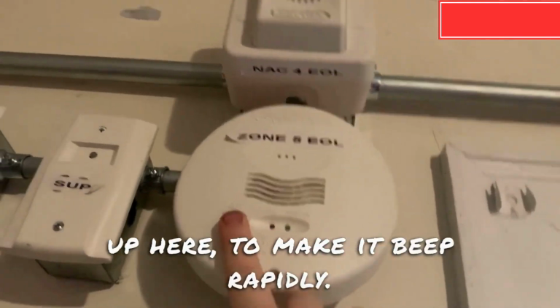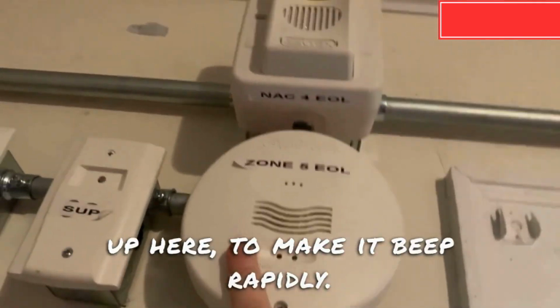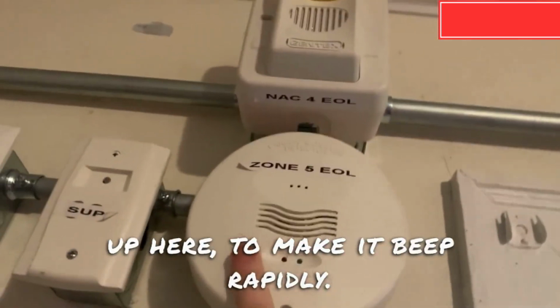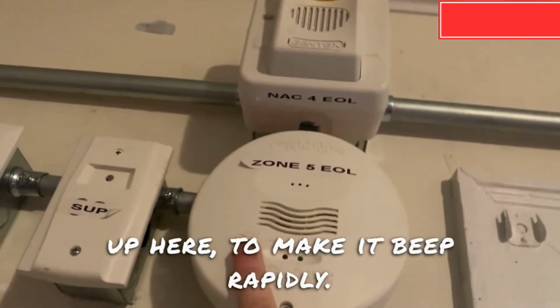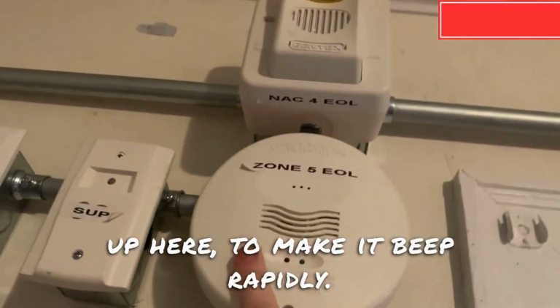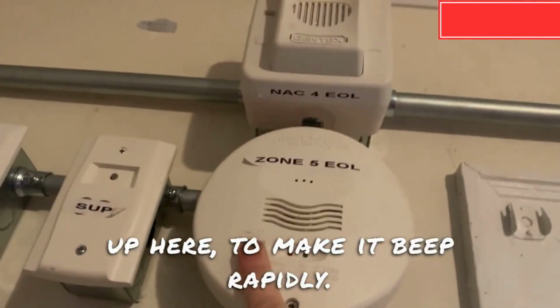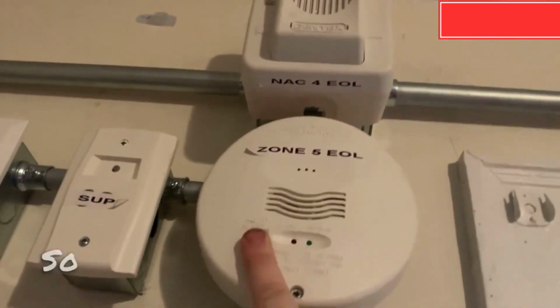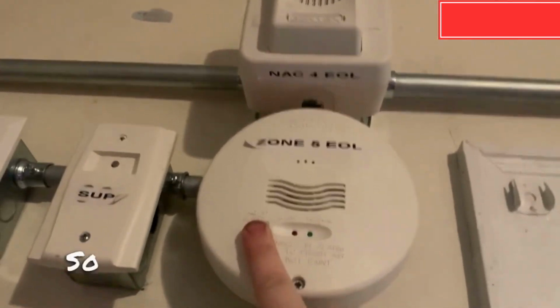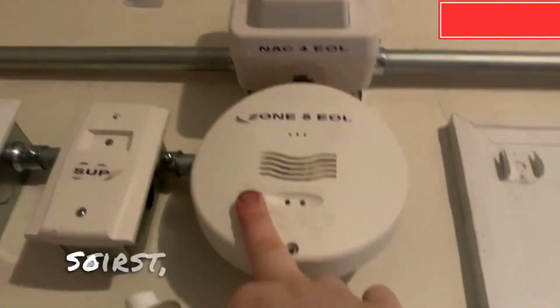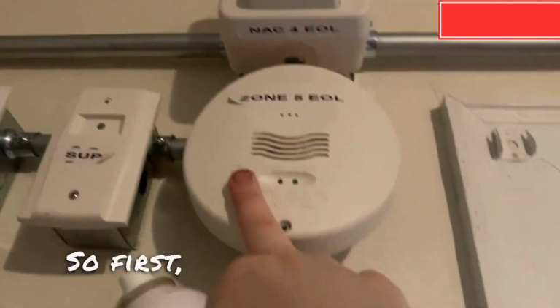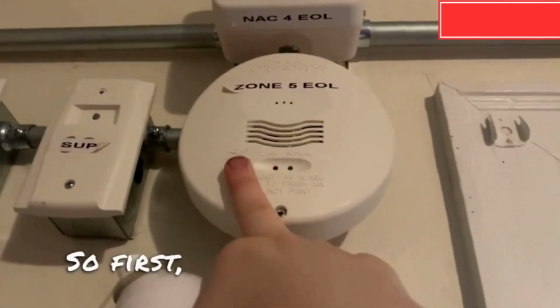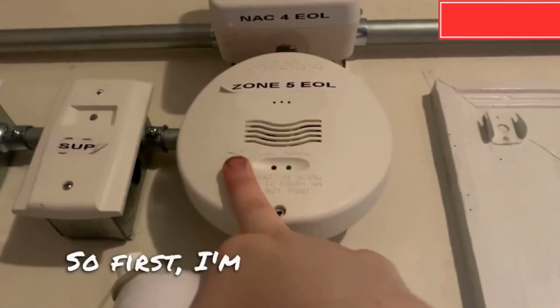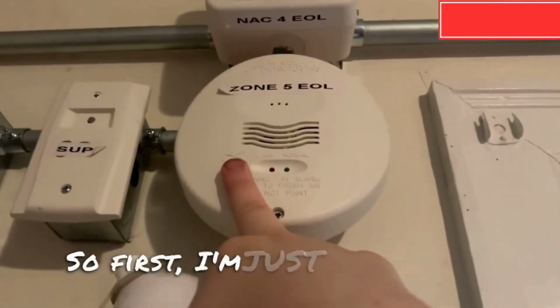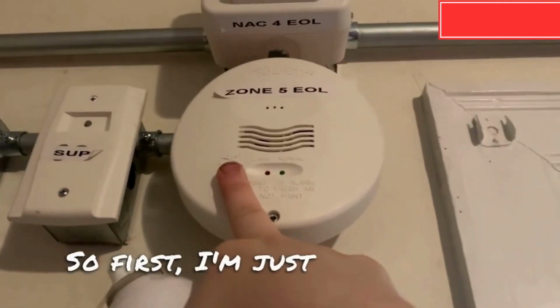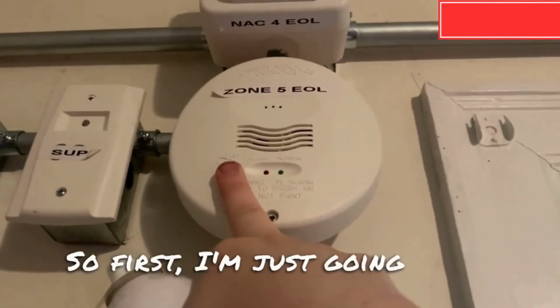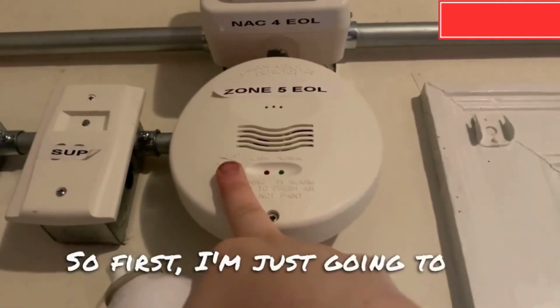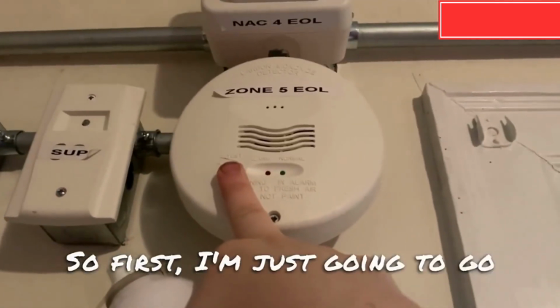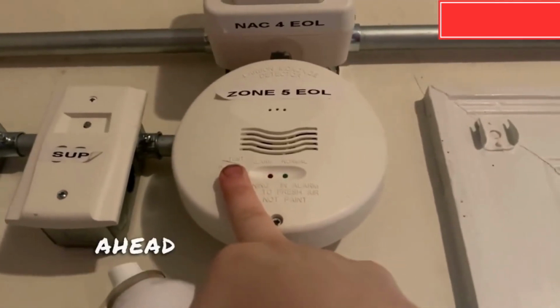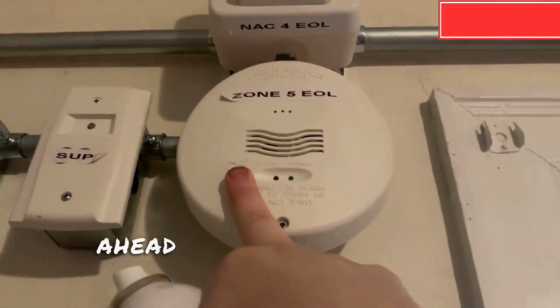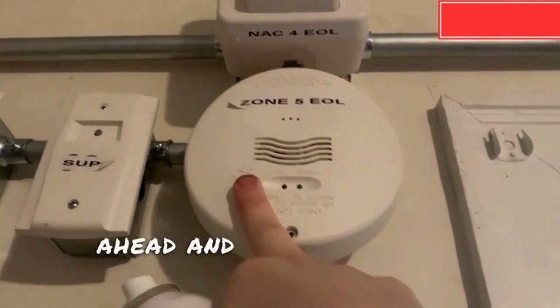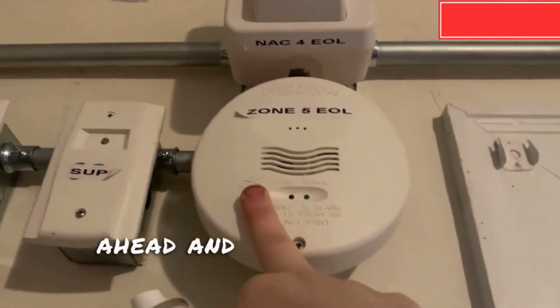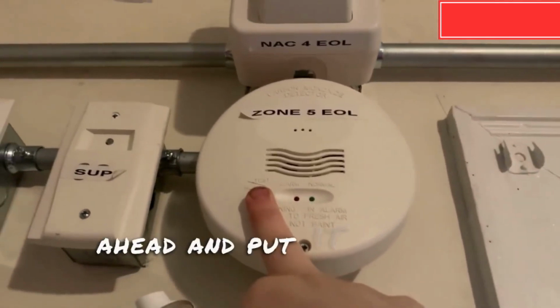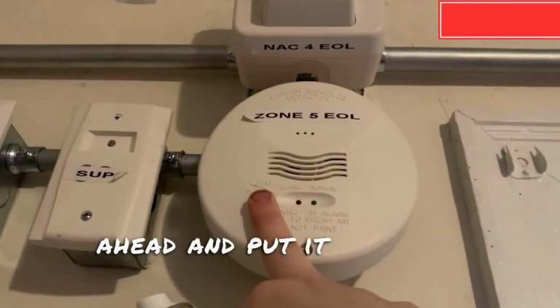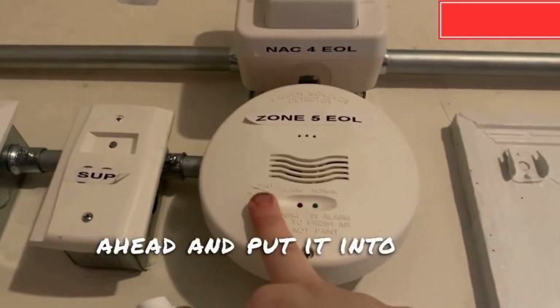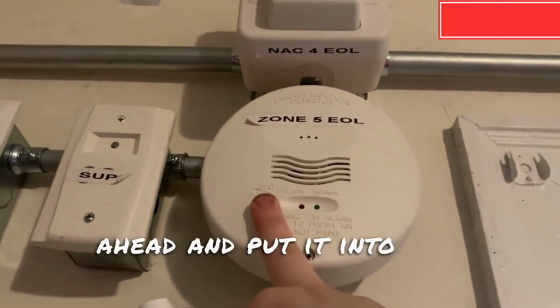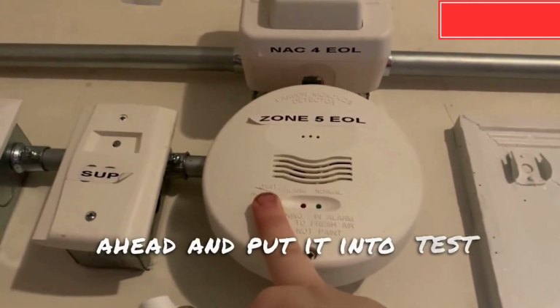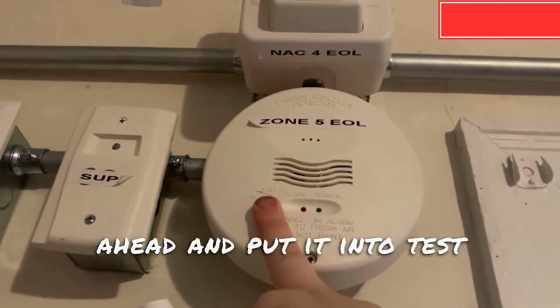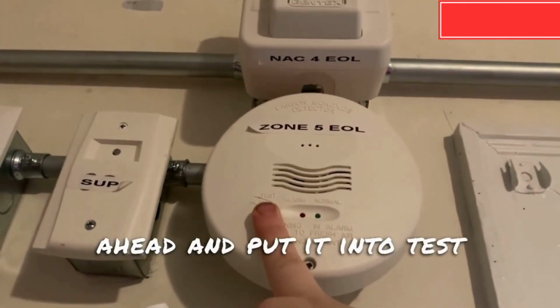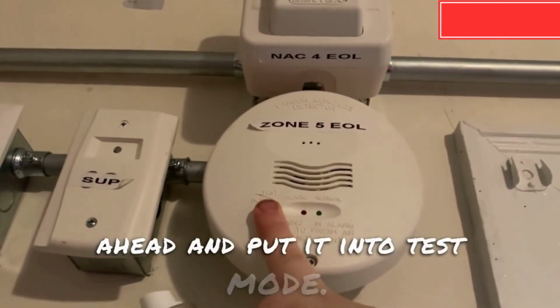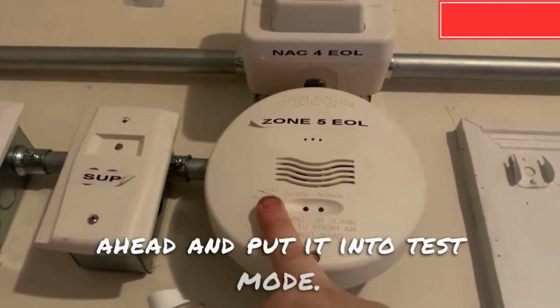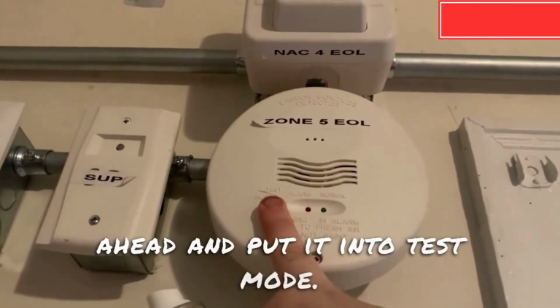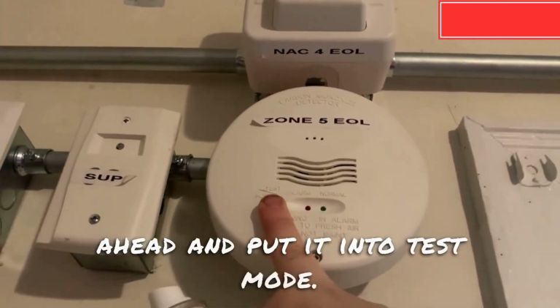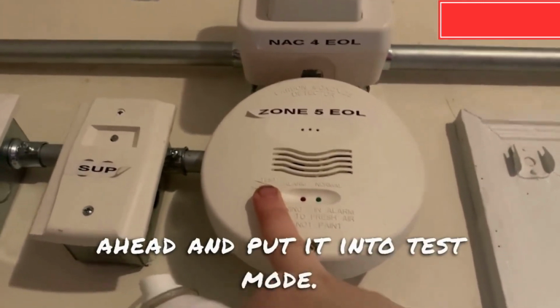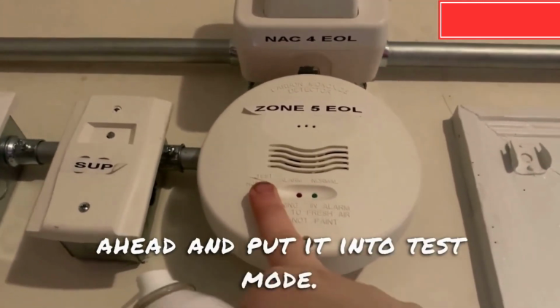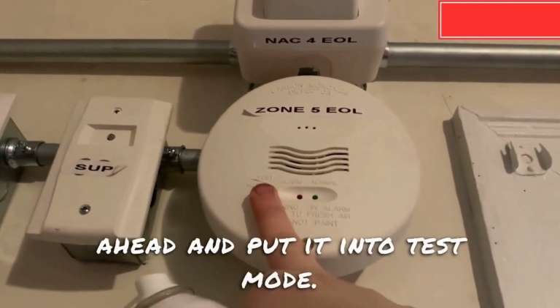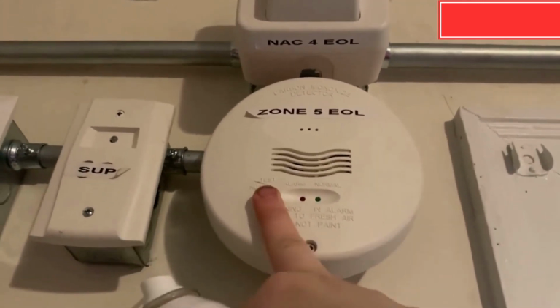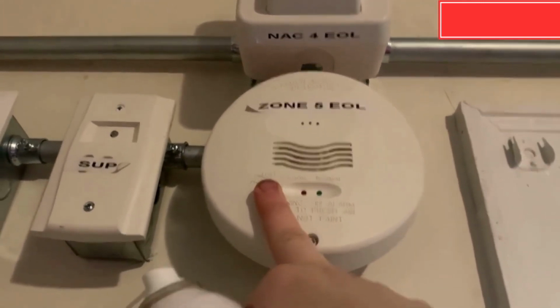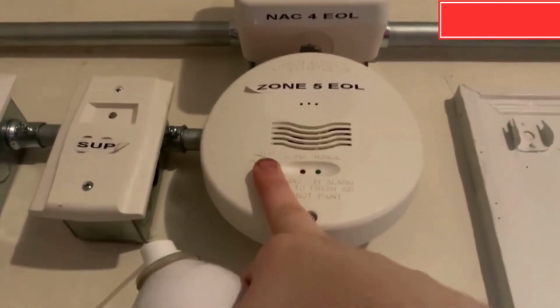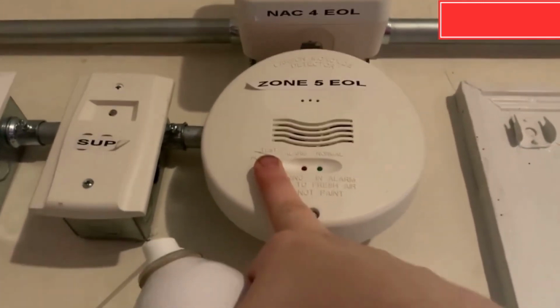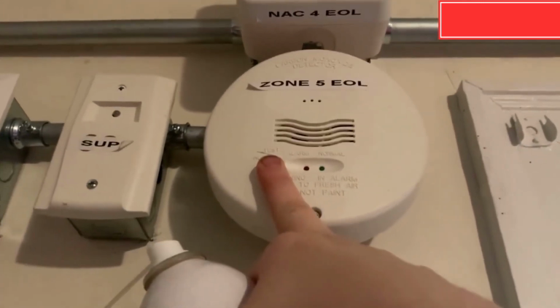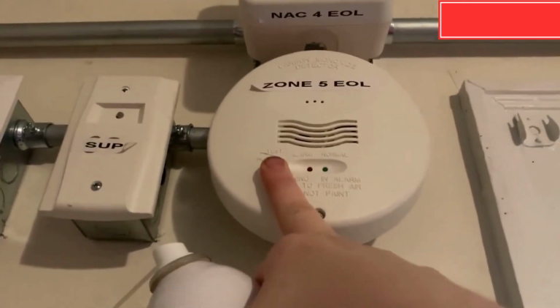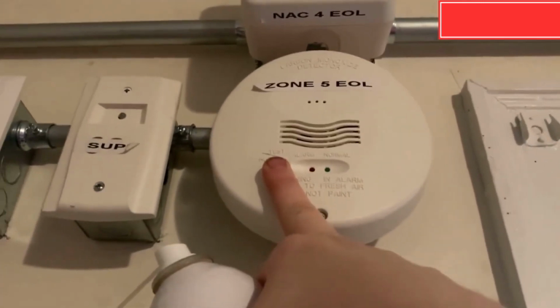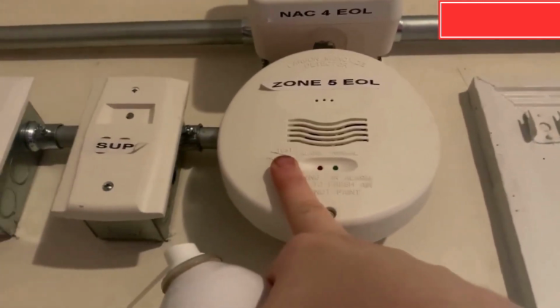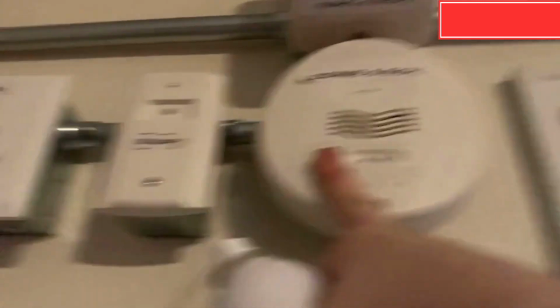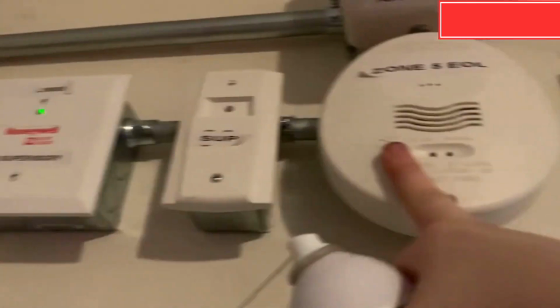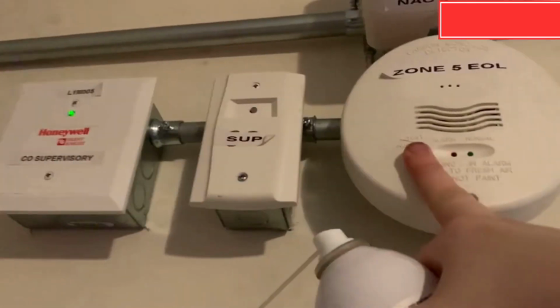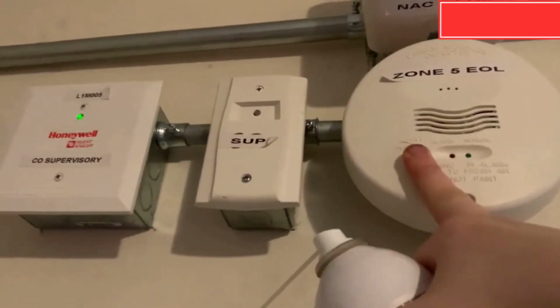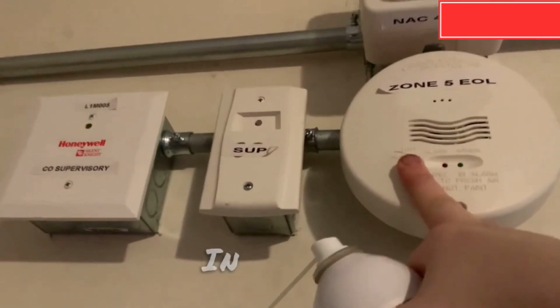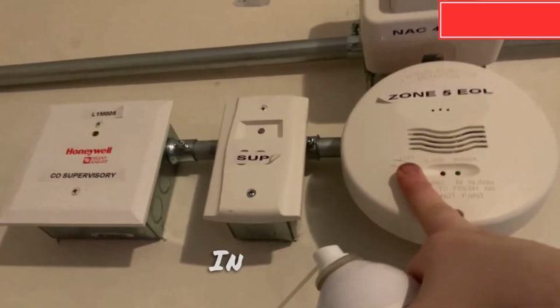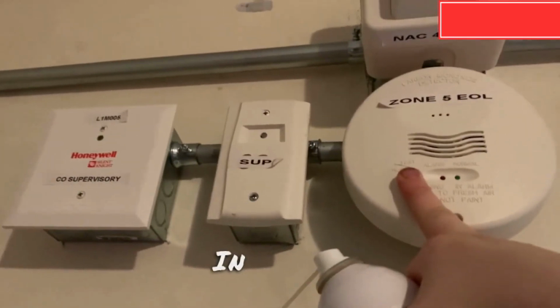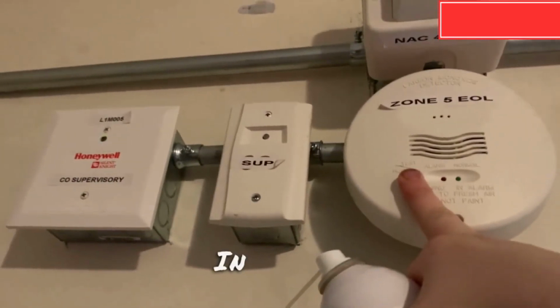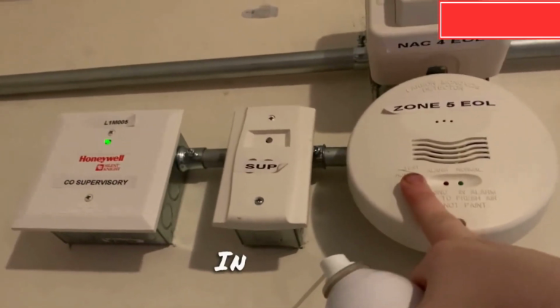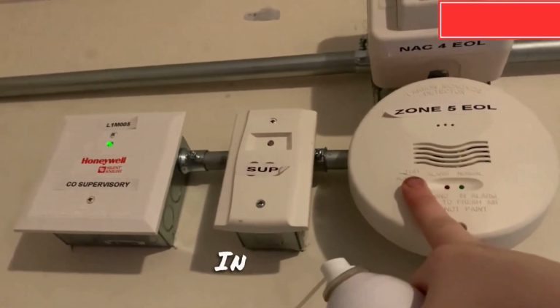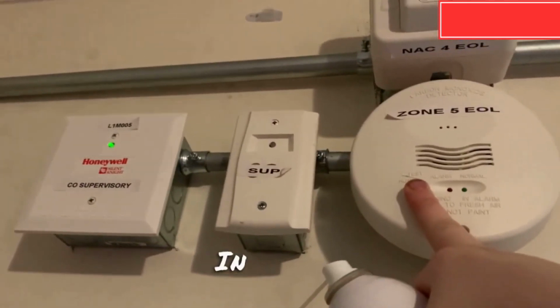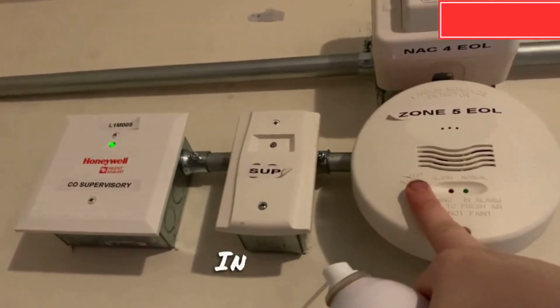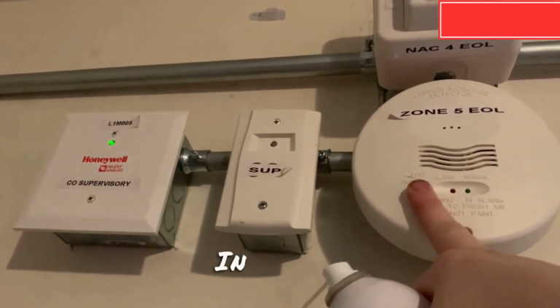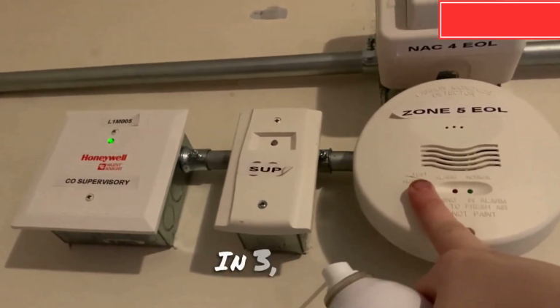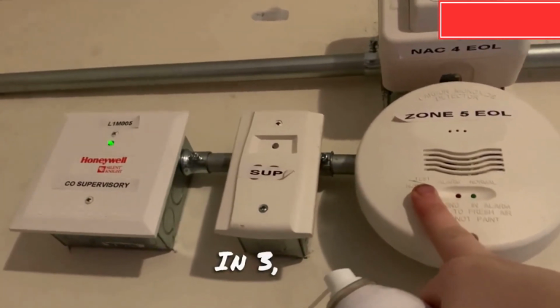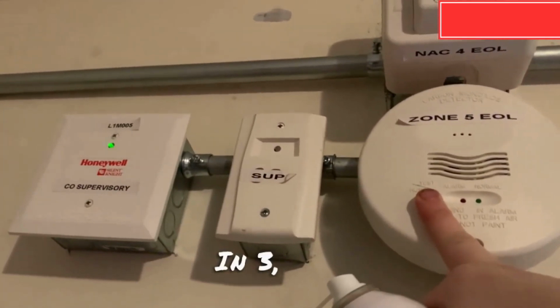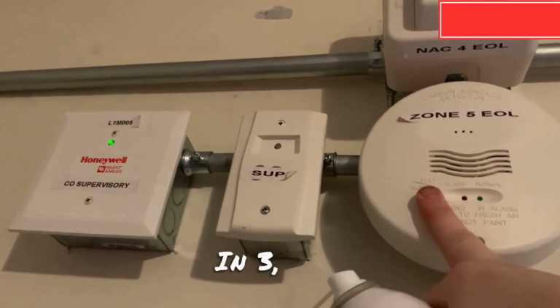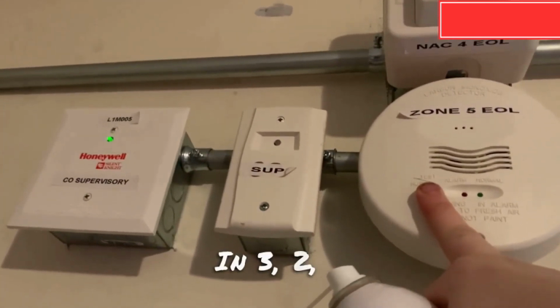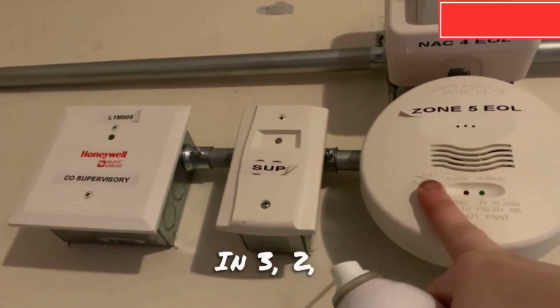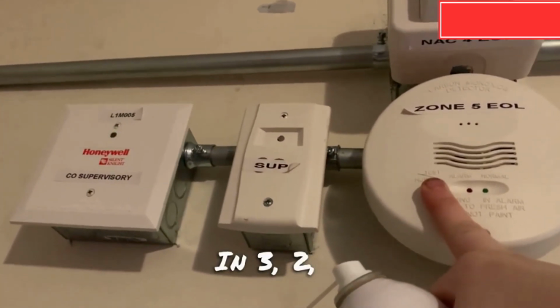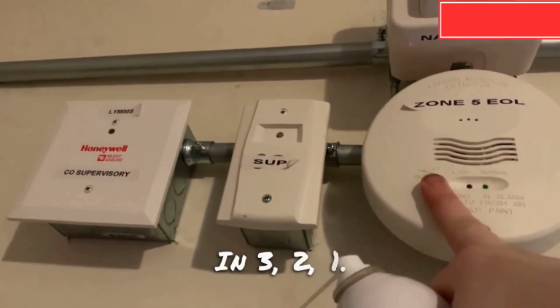Here we go. So first I am just going to go ahead and put it into test mode. And 3, 2, 1.